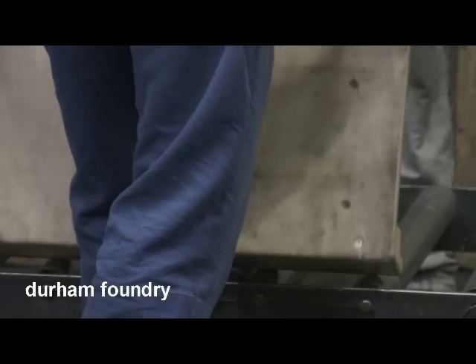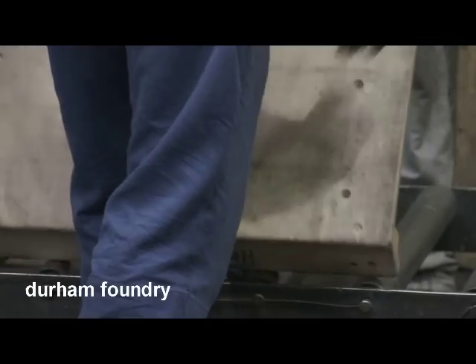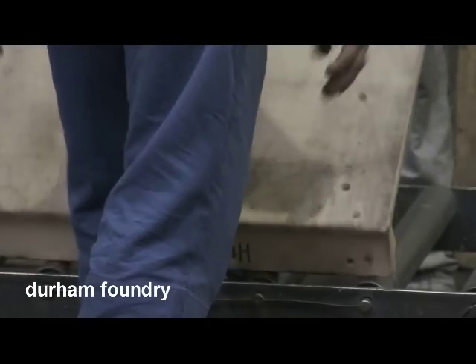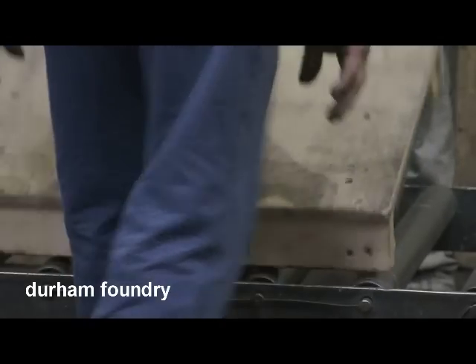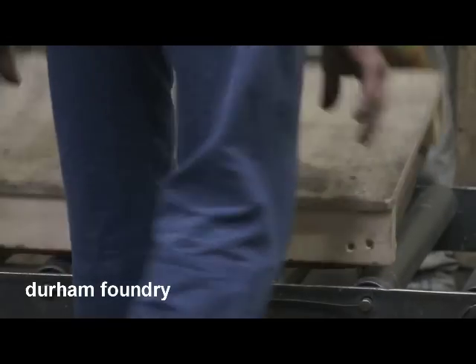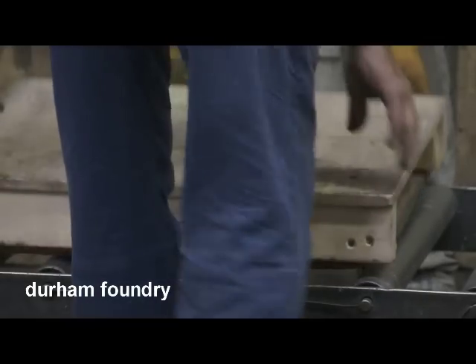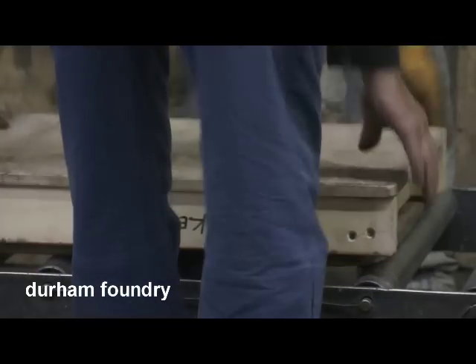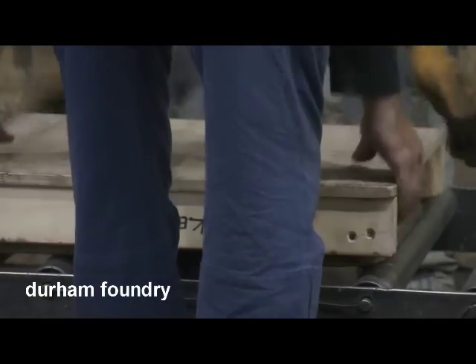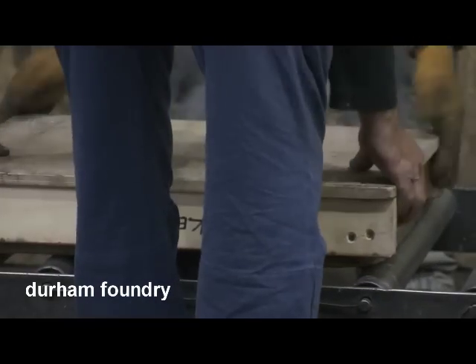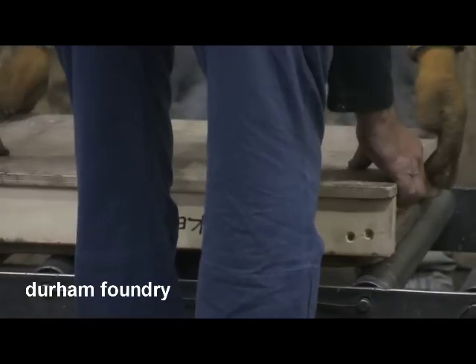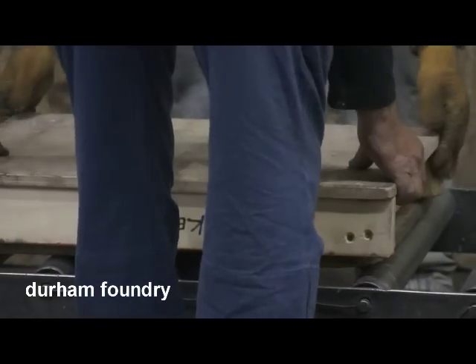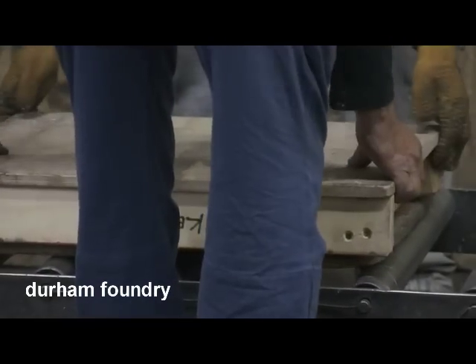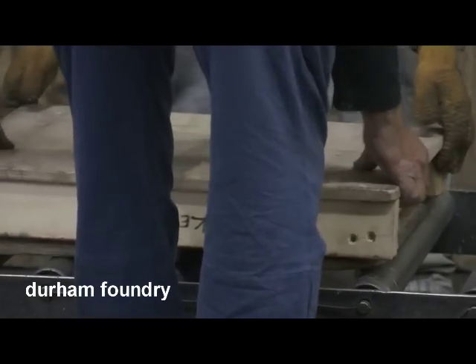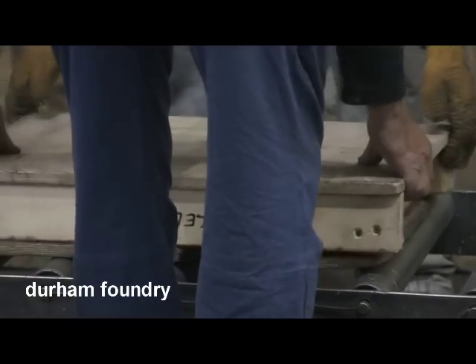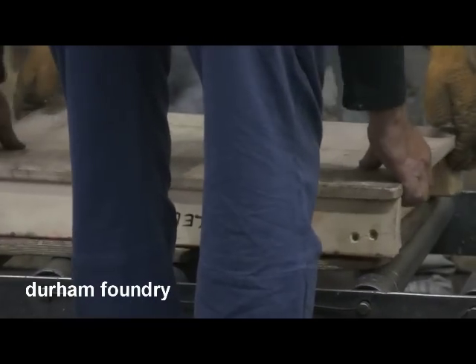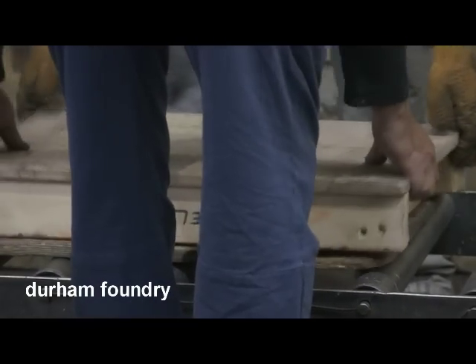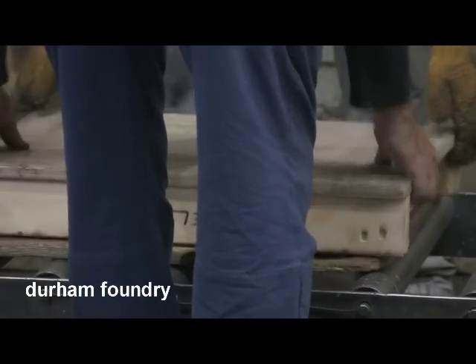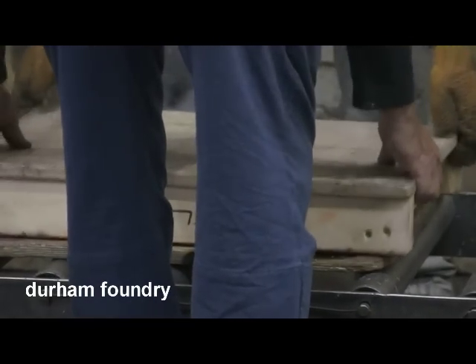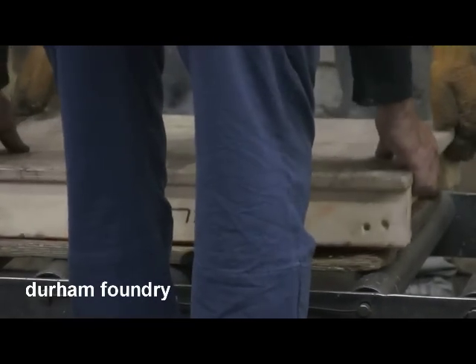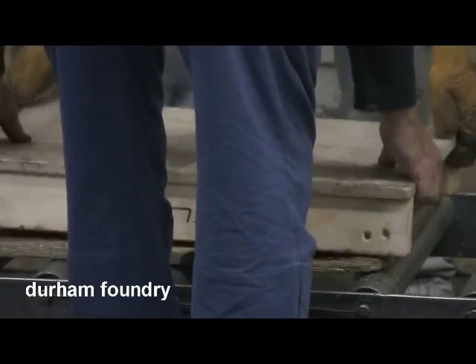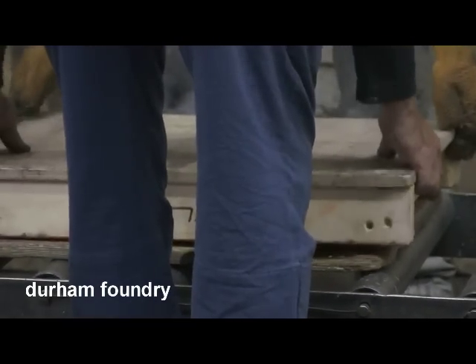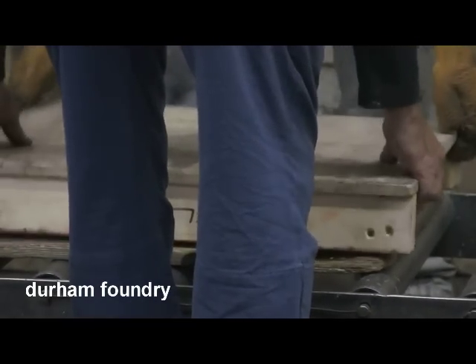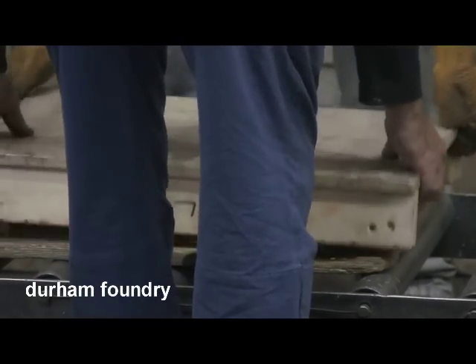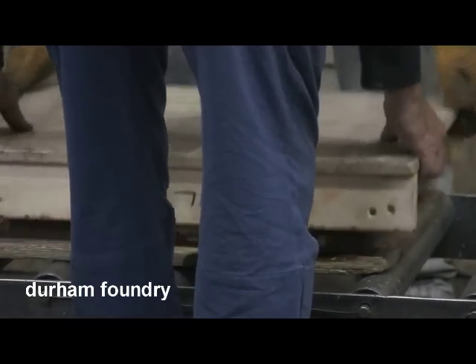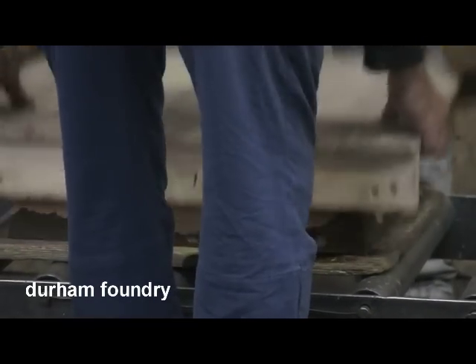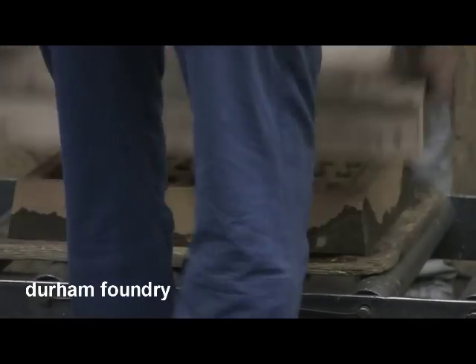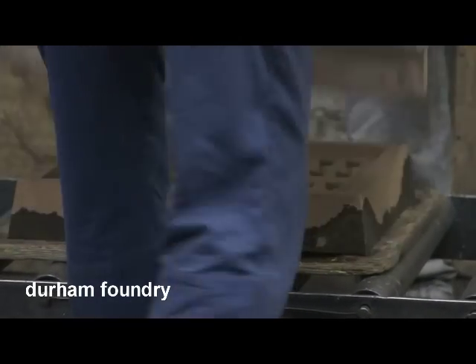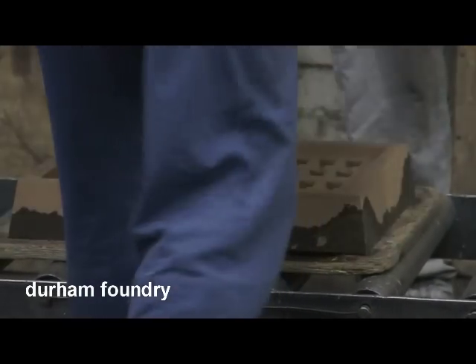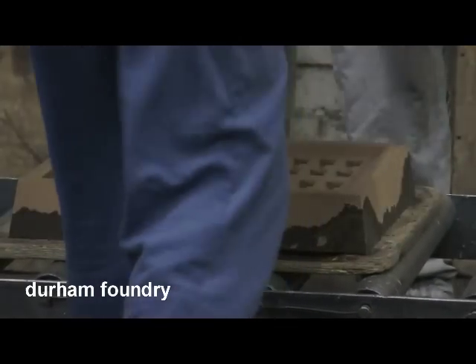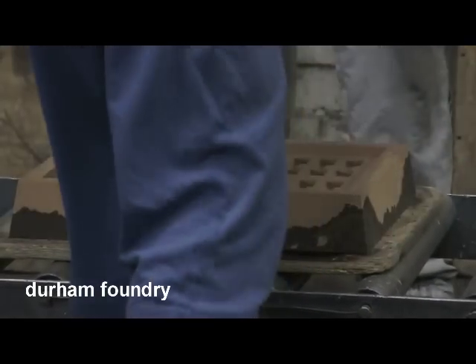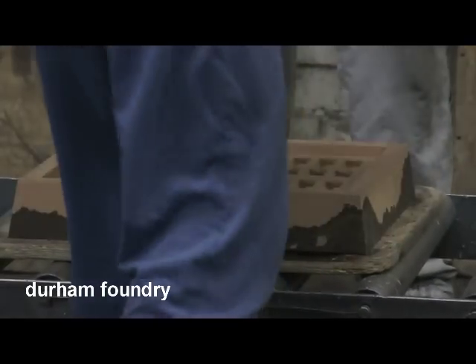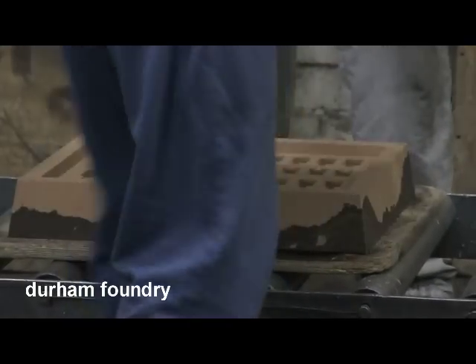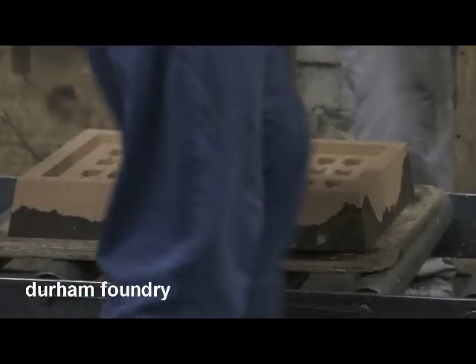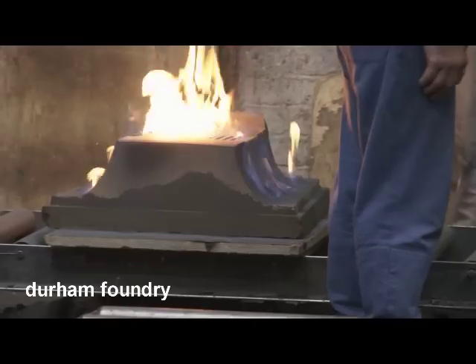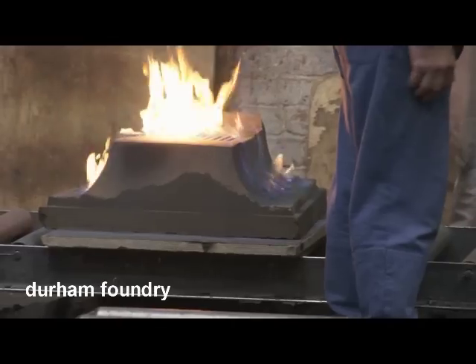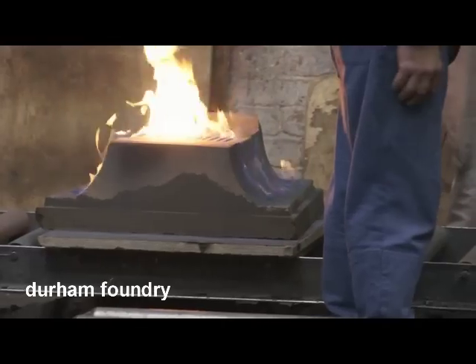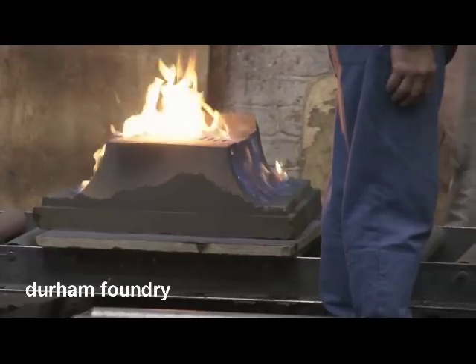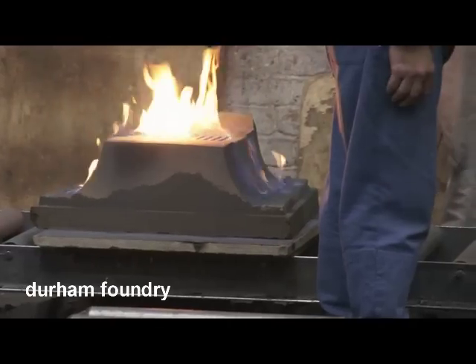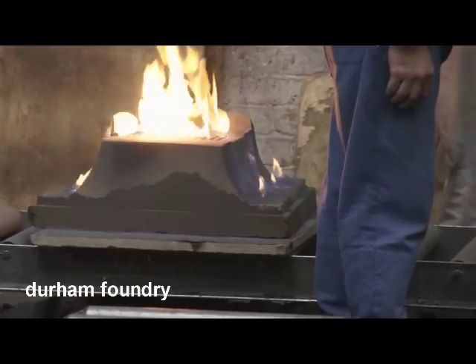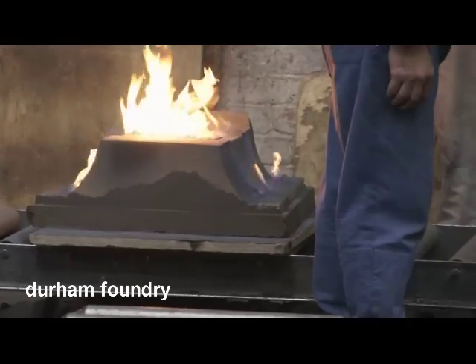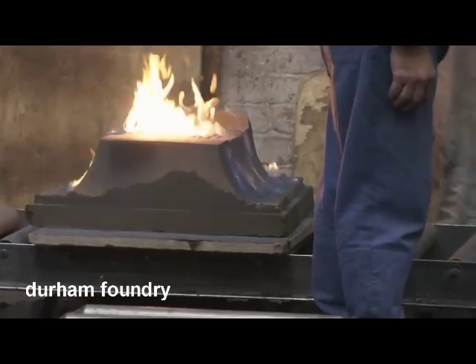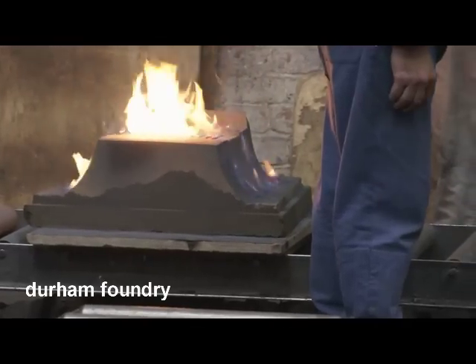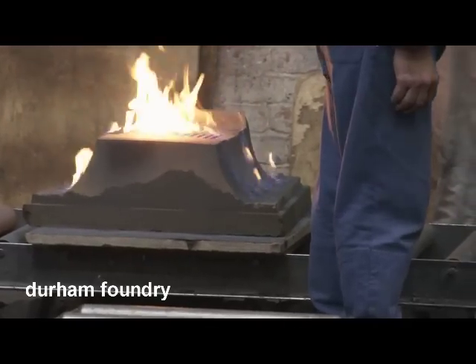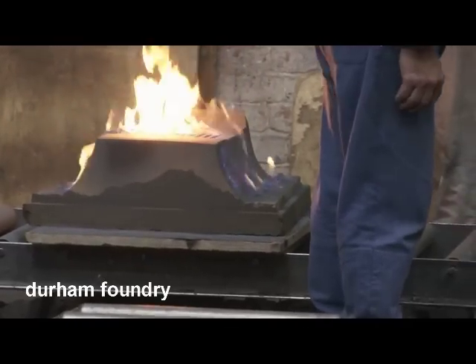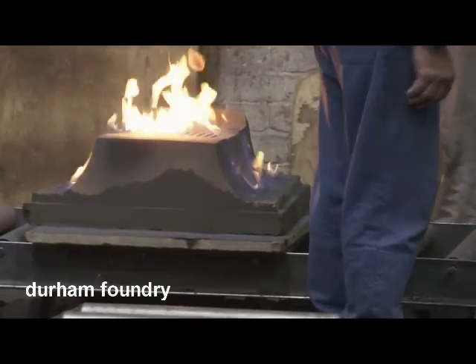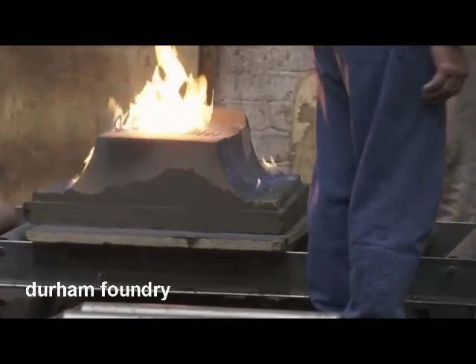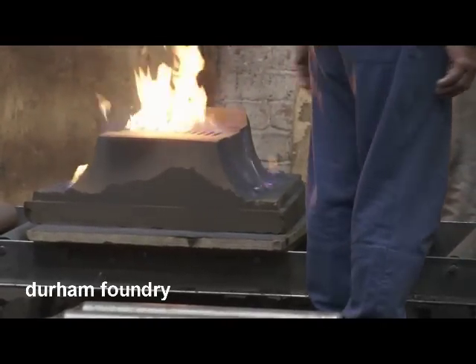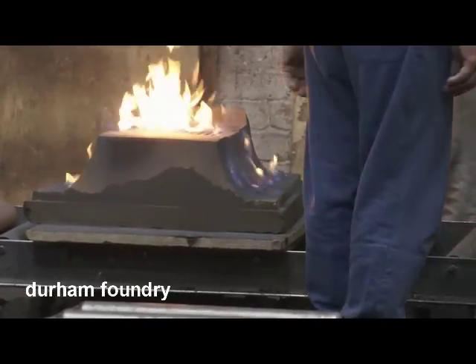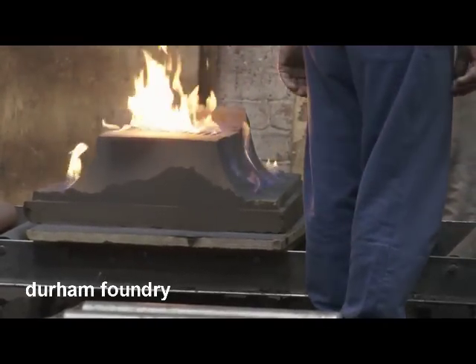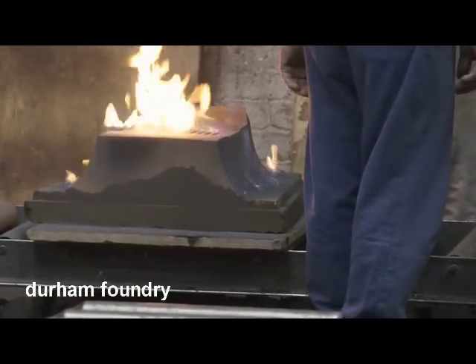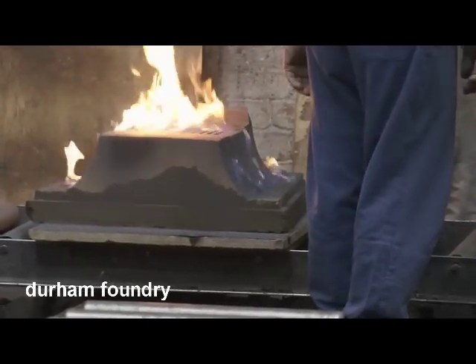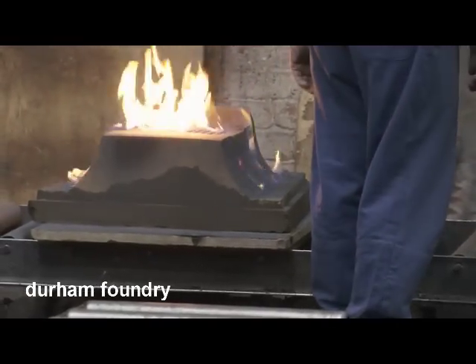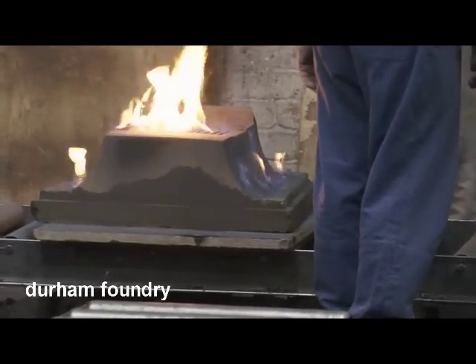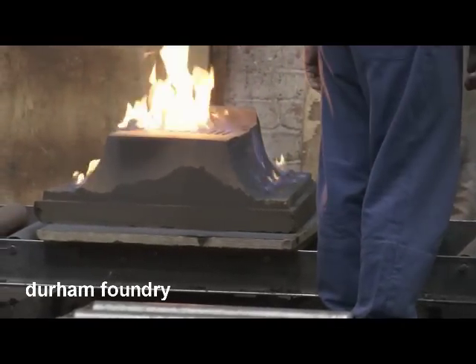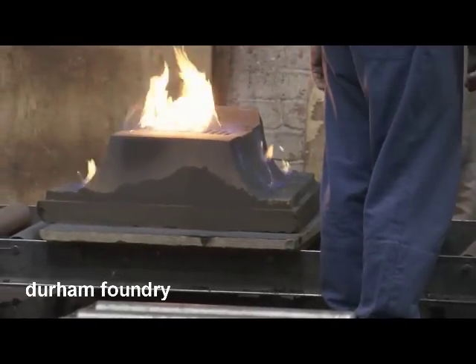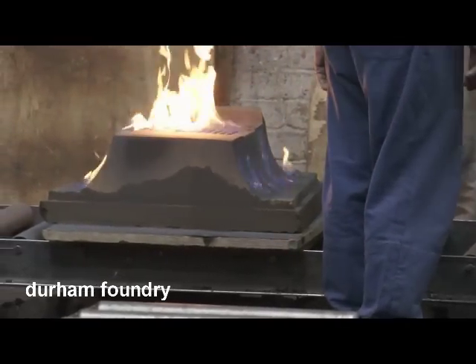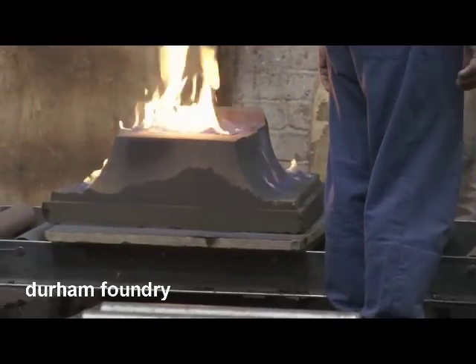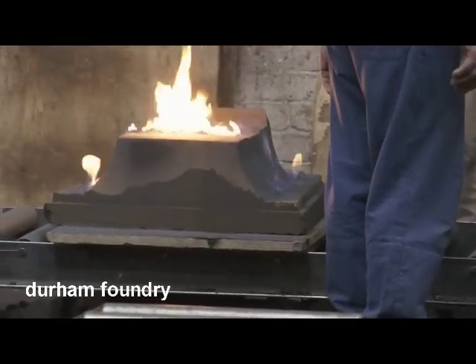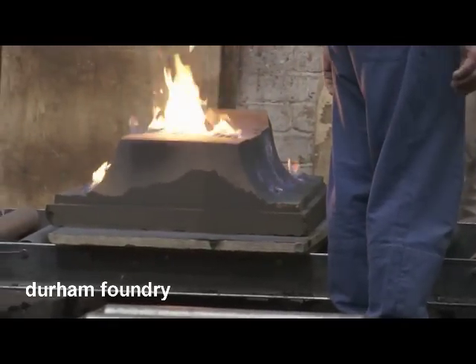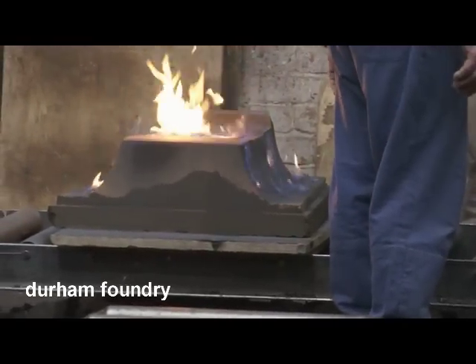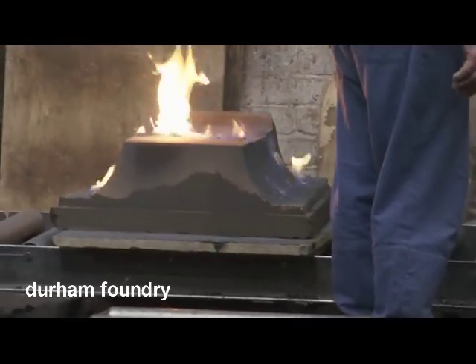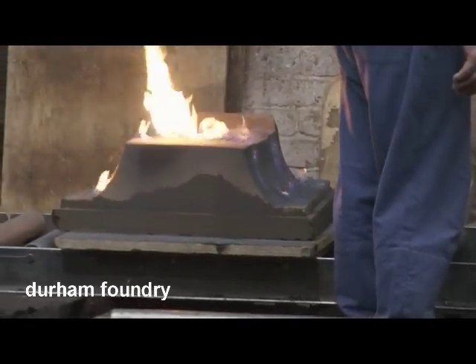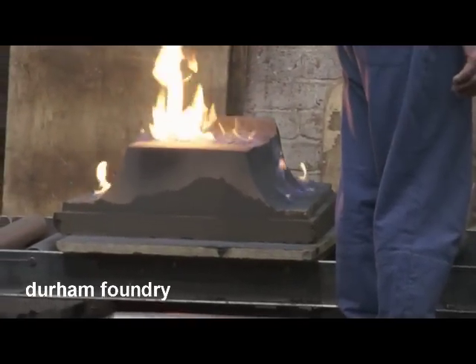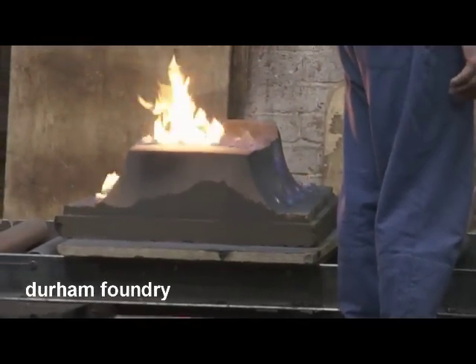When the sand has hardened, the pattern is removed from the mould and, if required, a refractory coating is applied to the mould face and fired off.